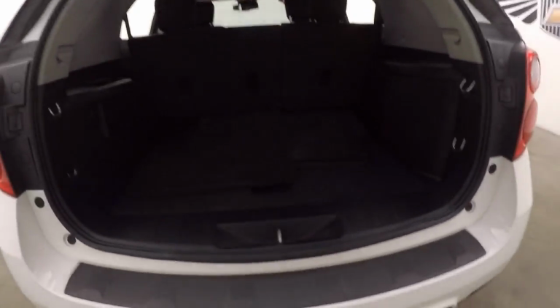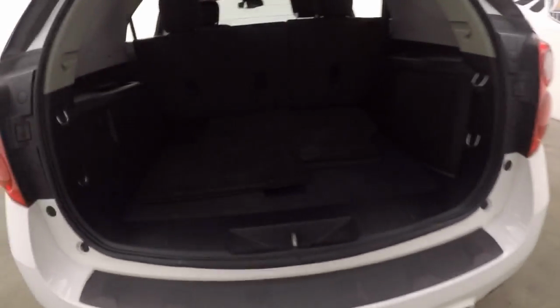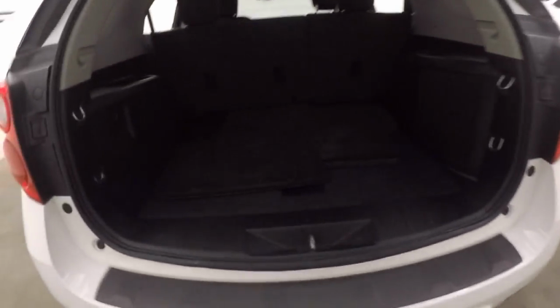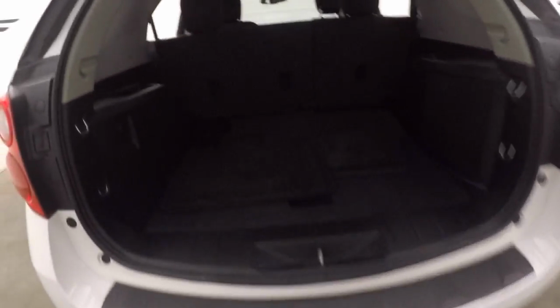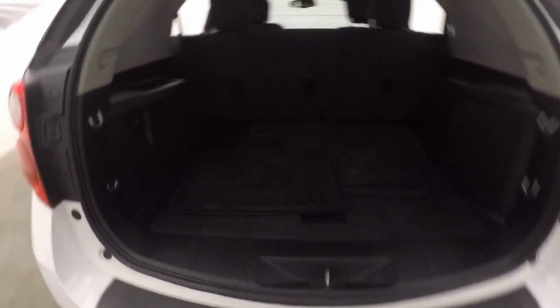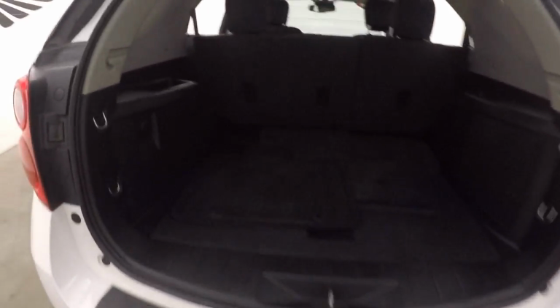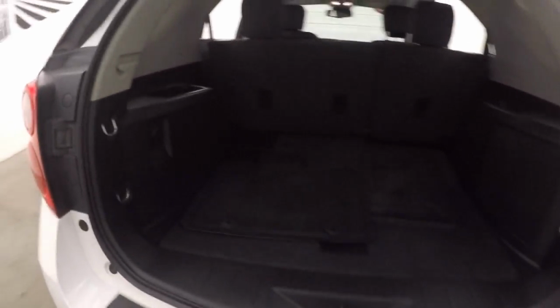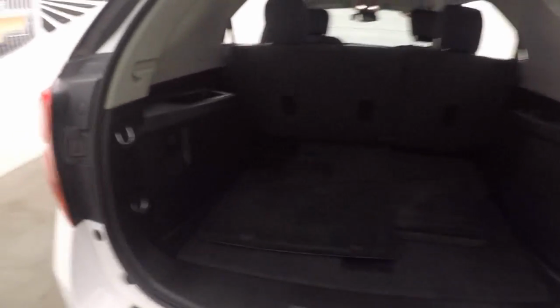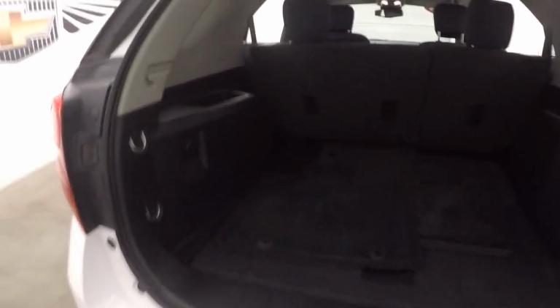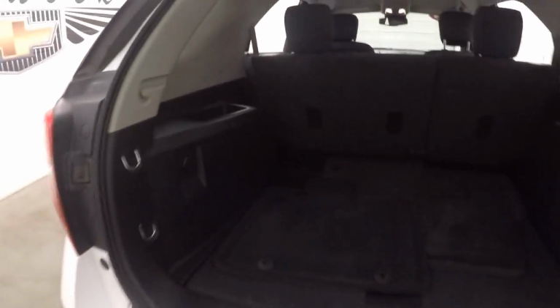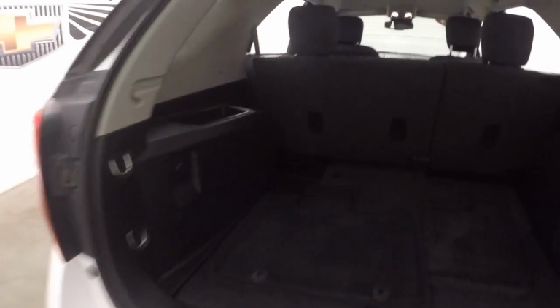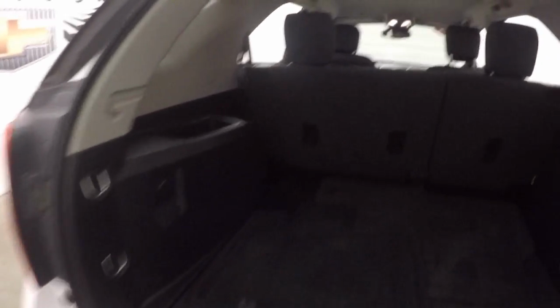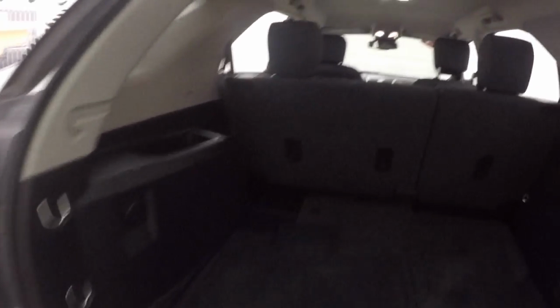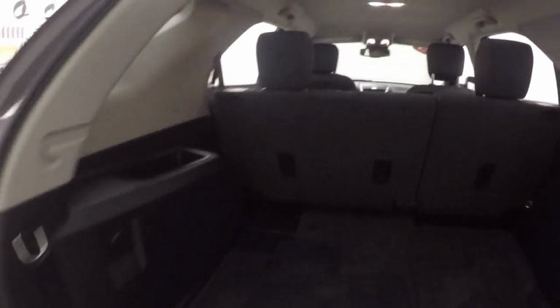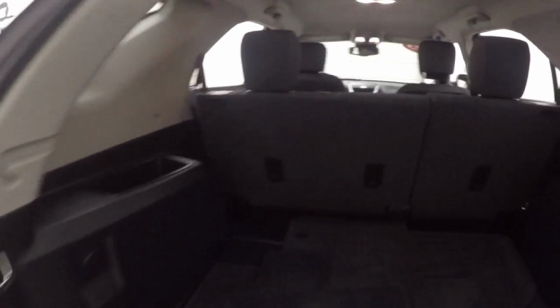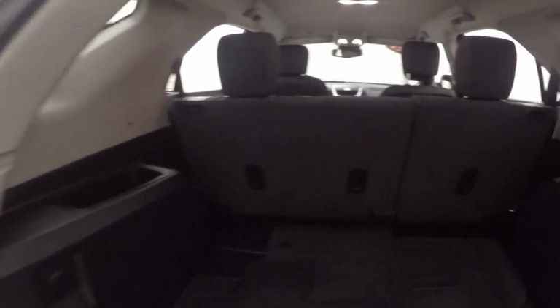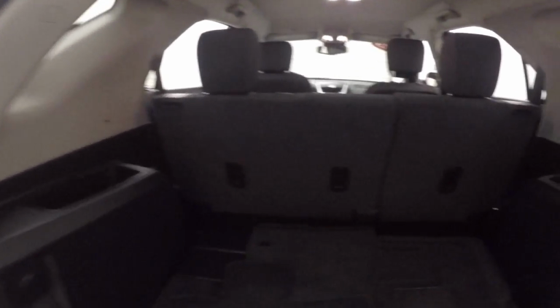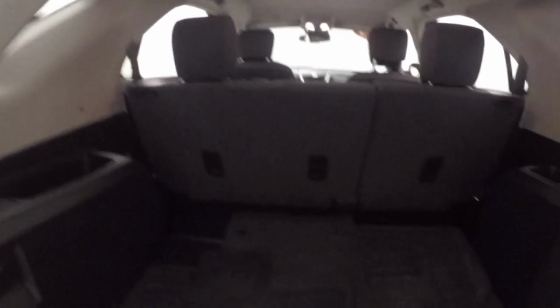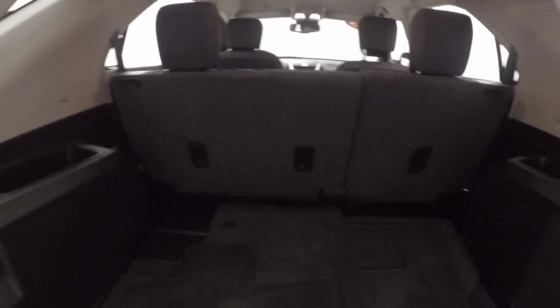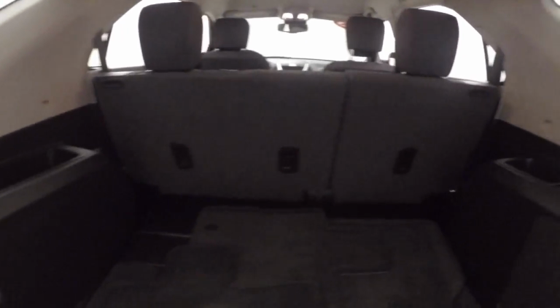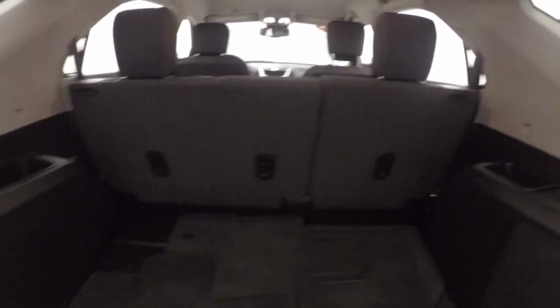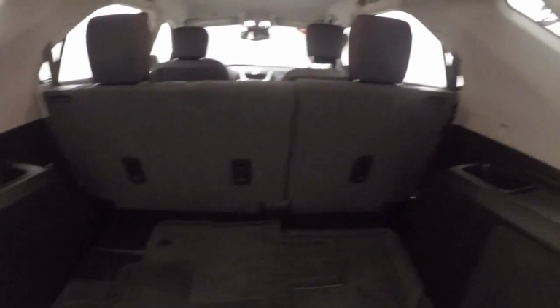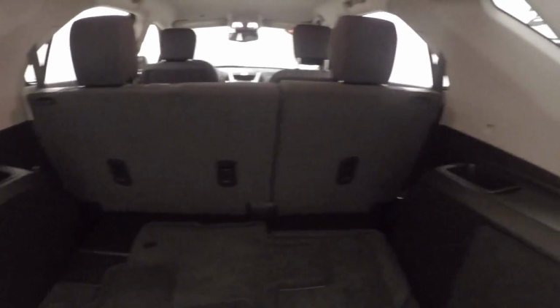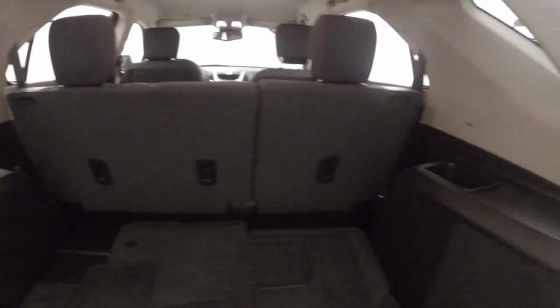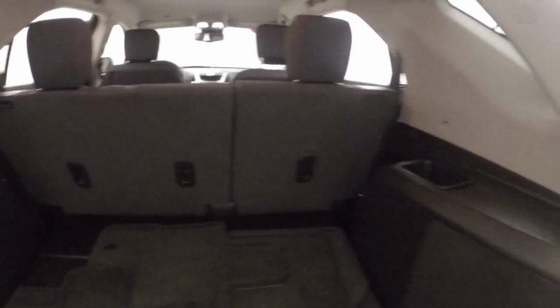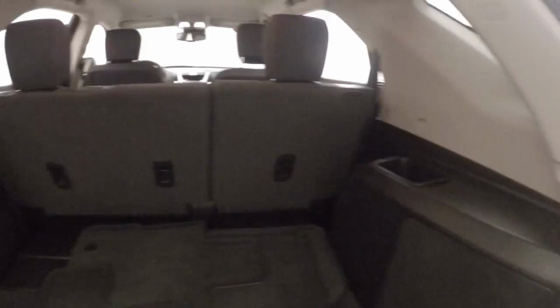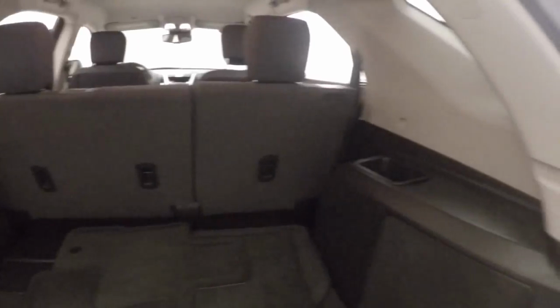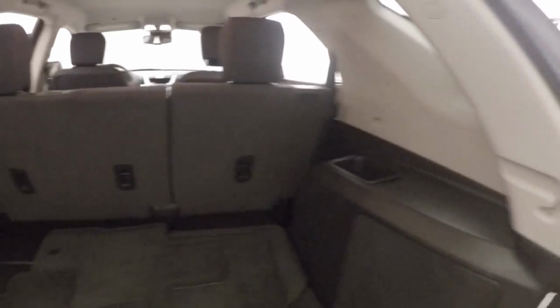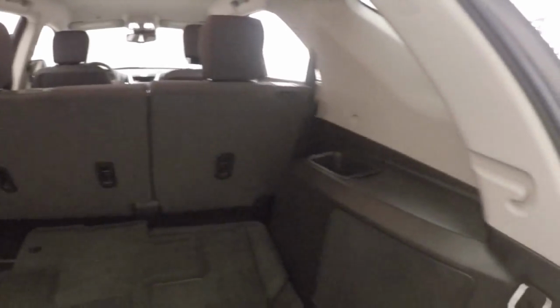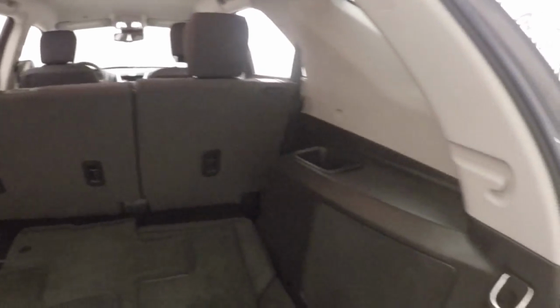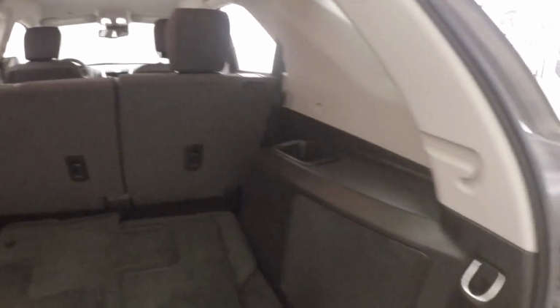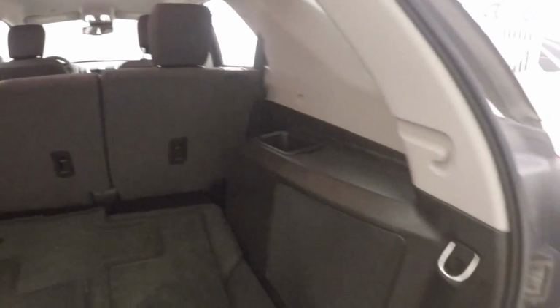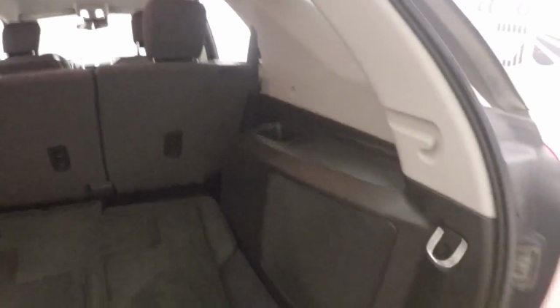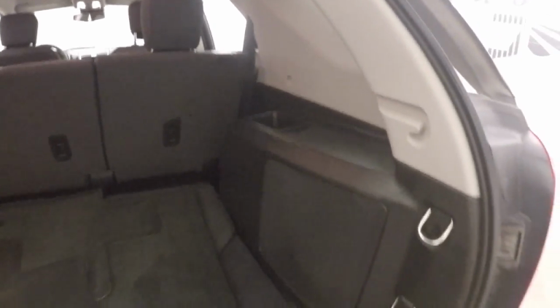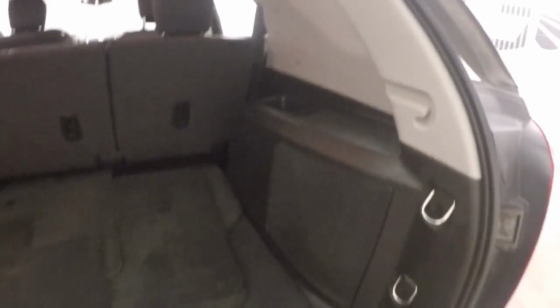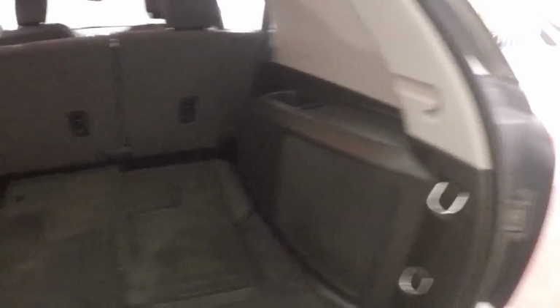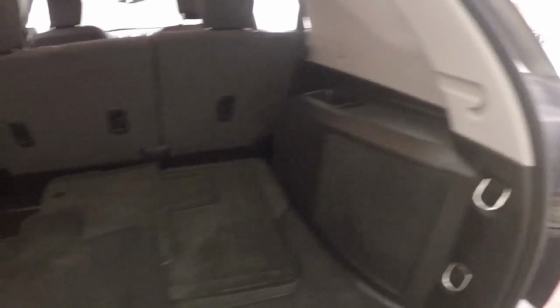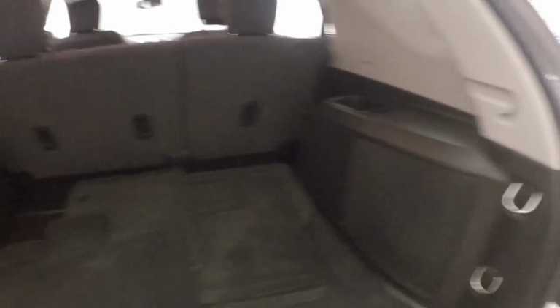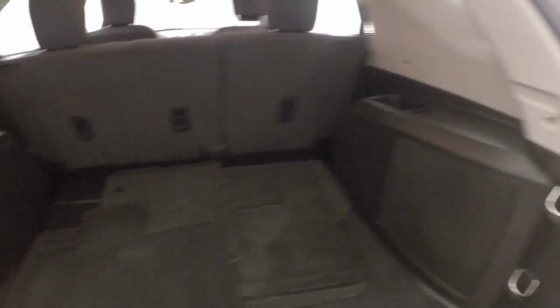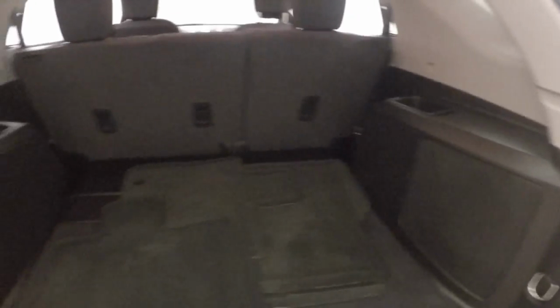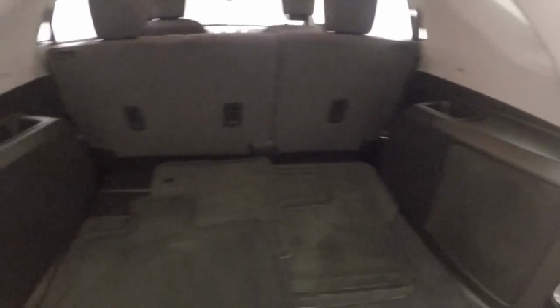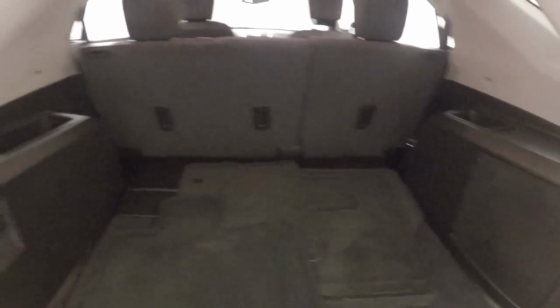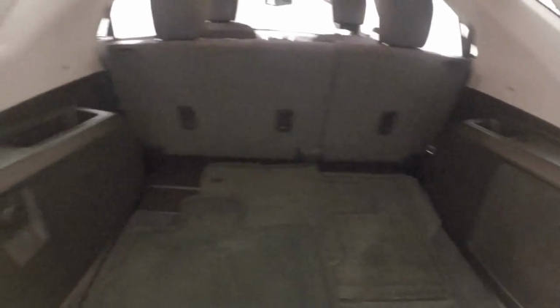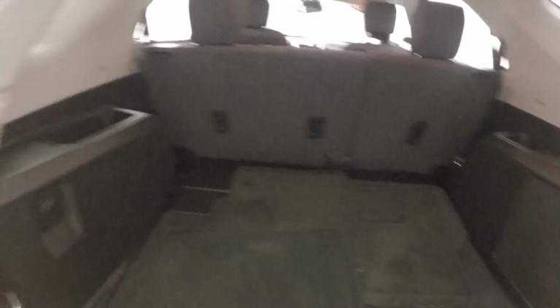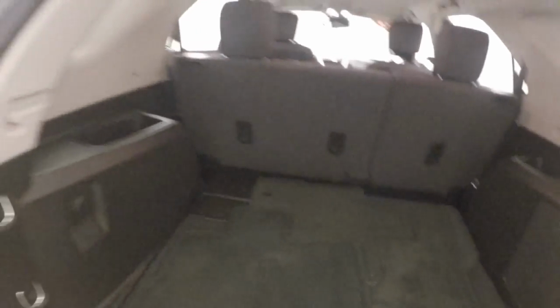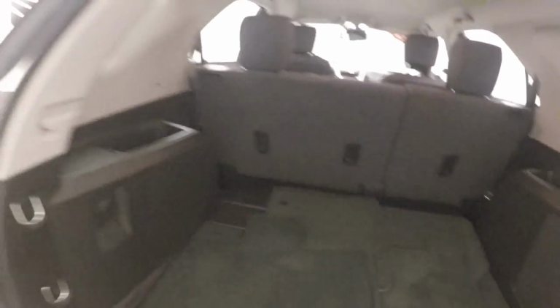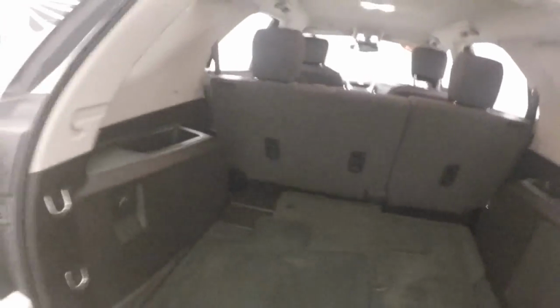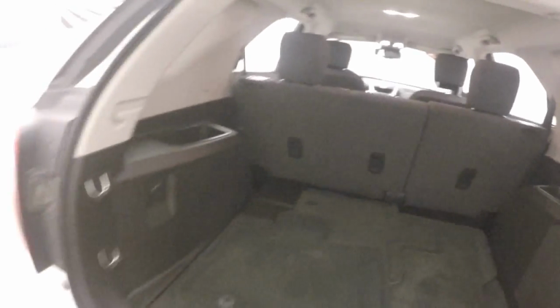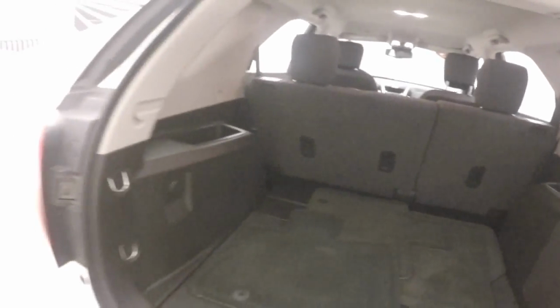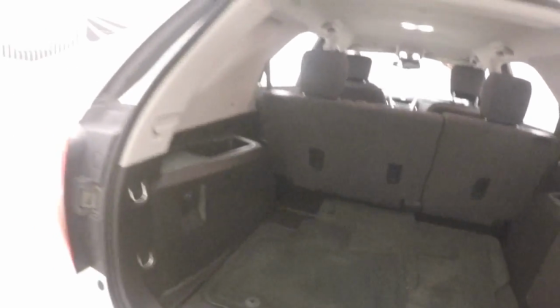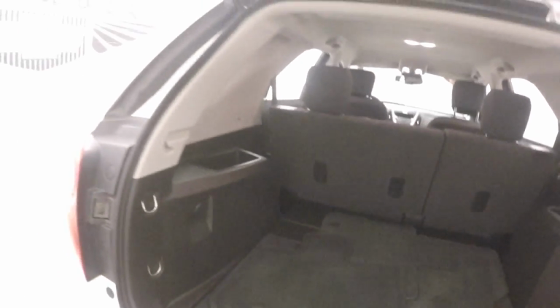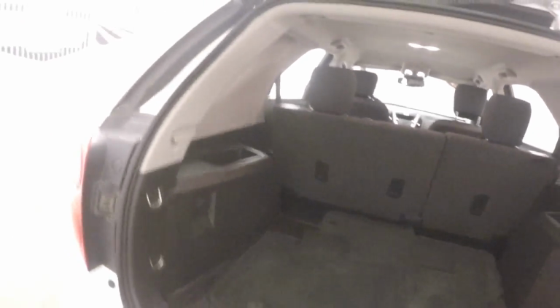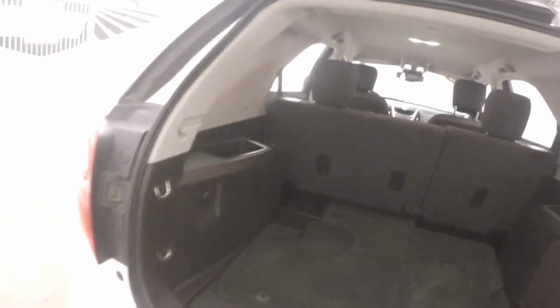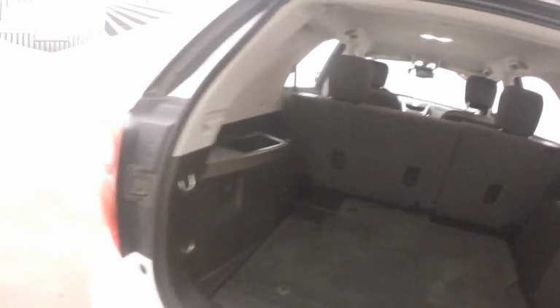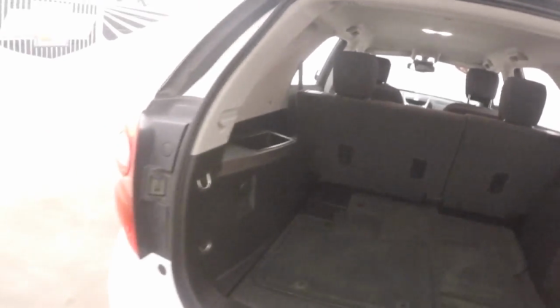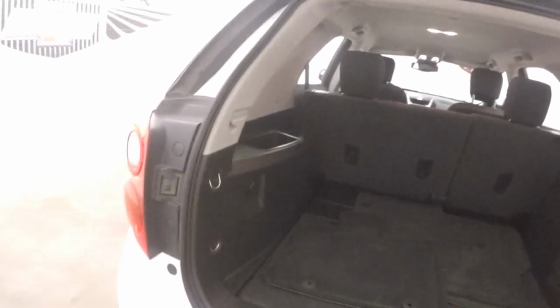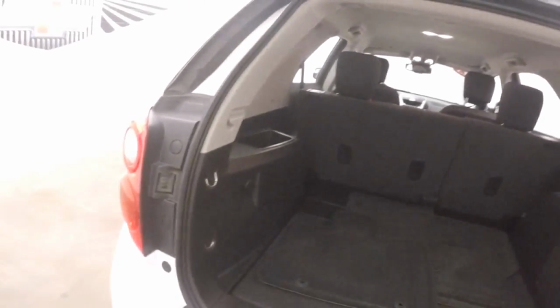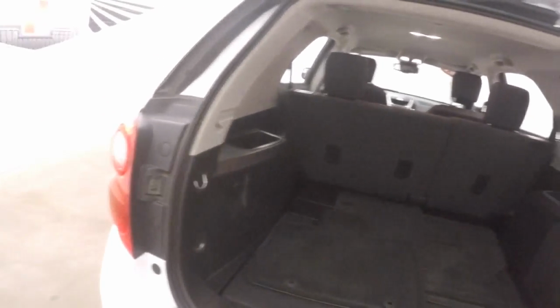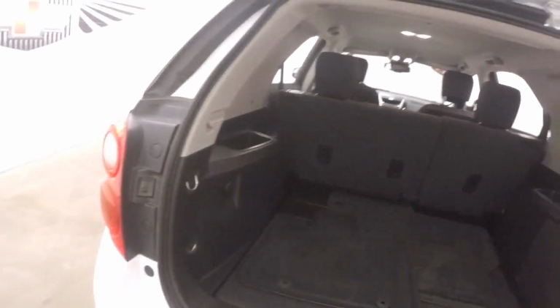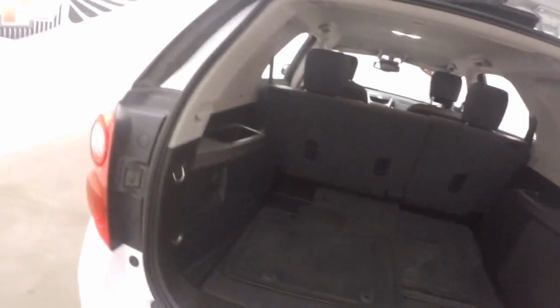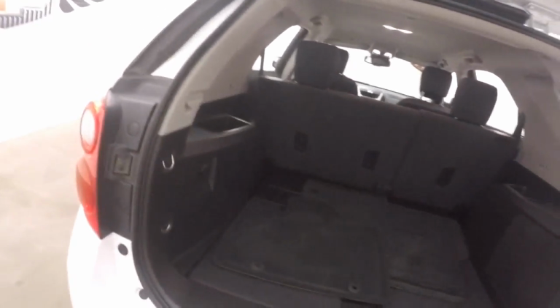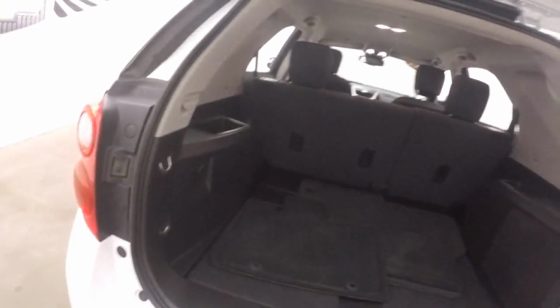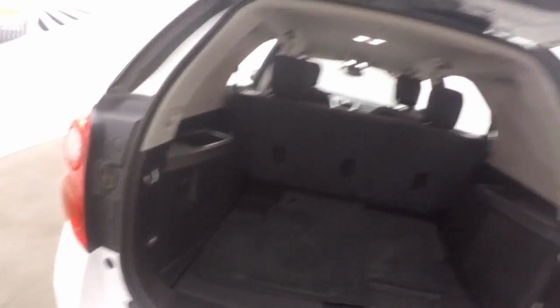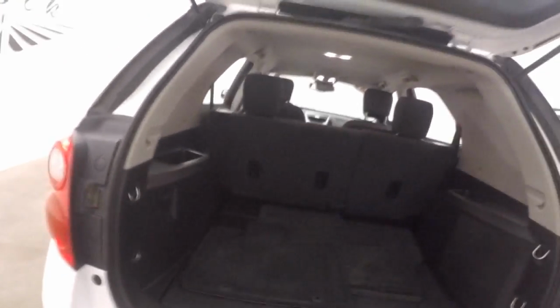Tons of cargo space, plenty of room. Fold the seats down and gain even more.